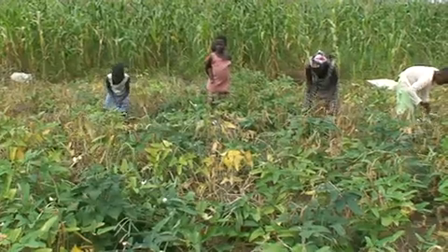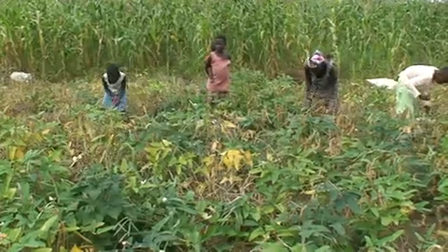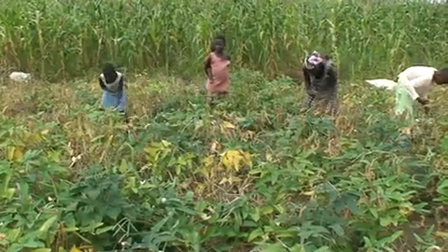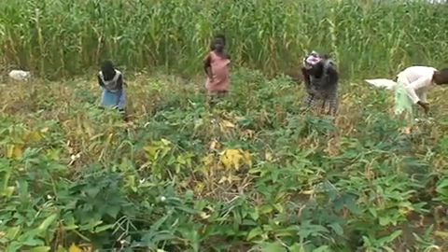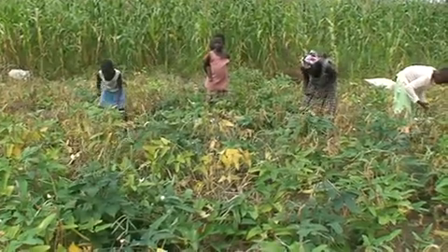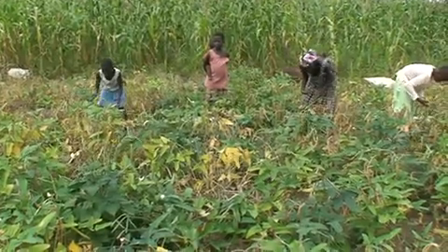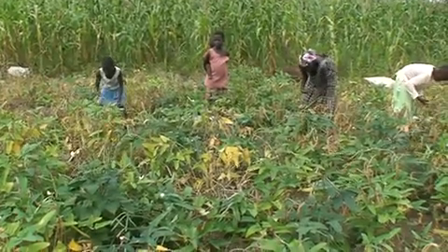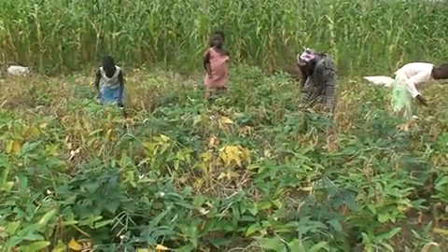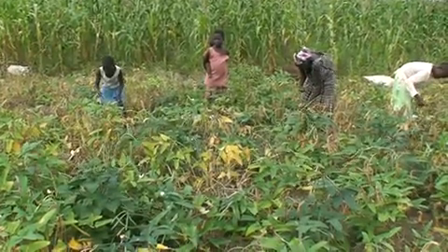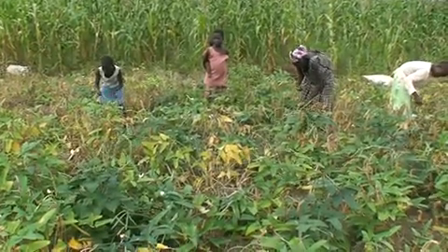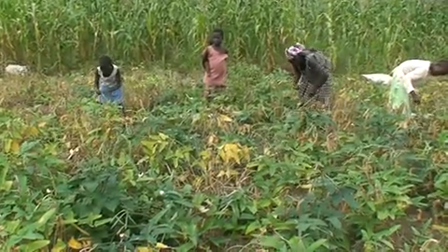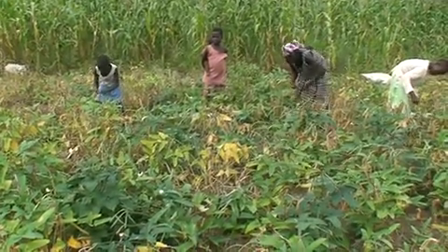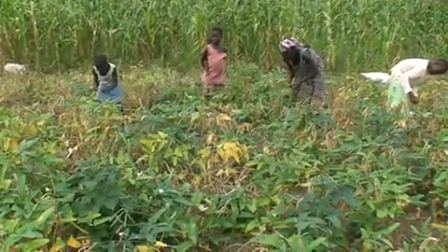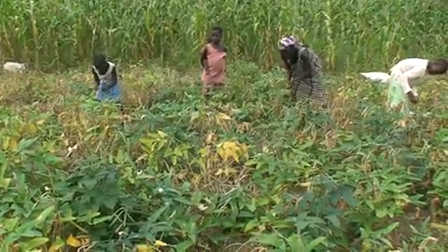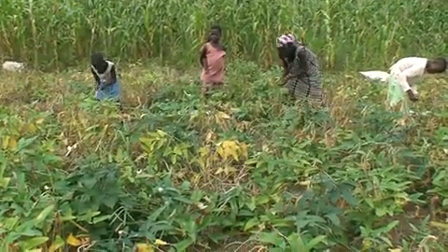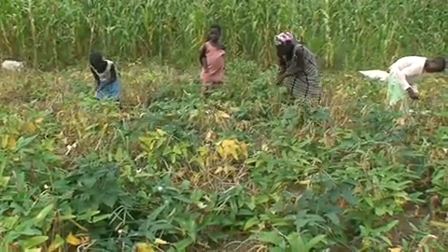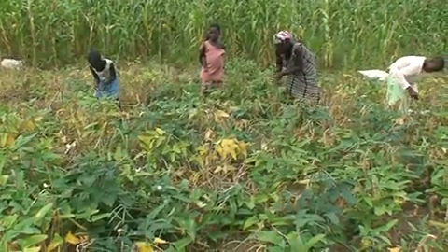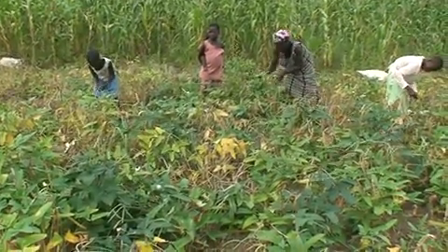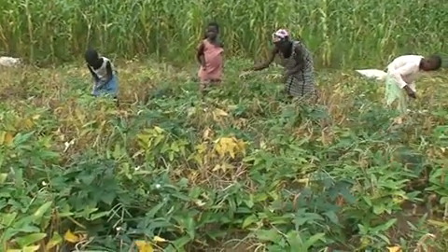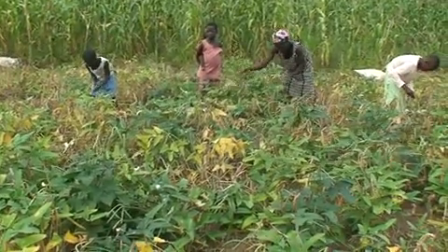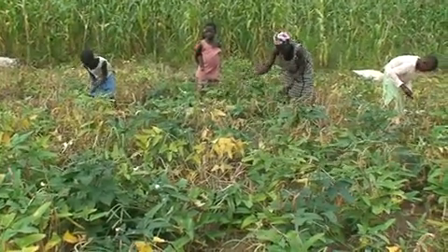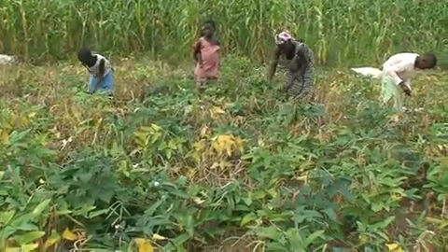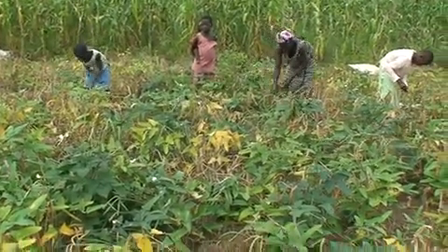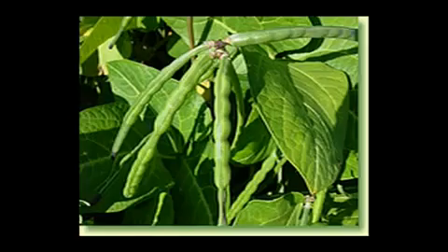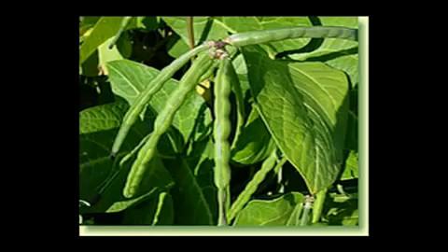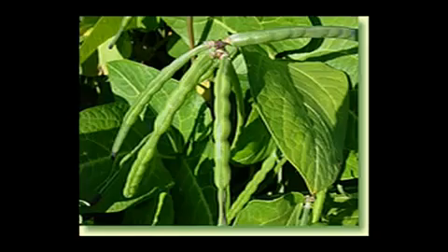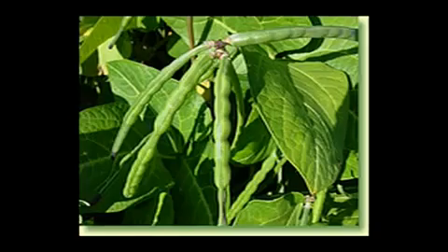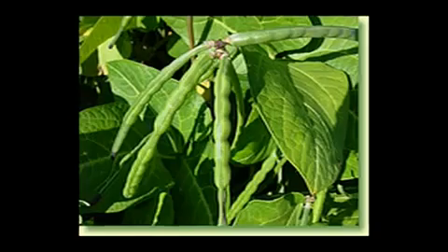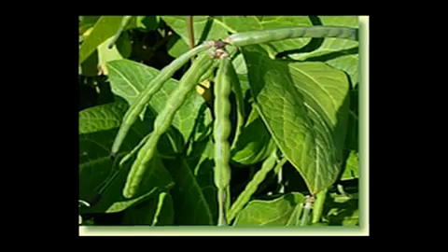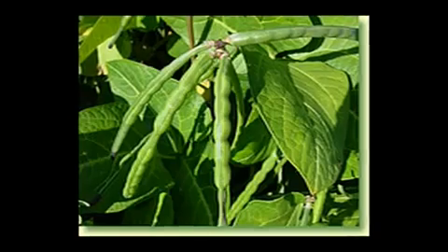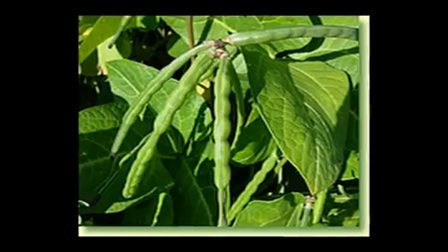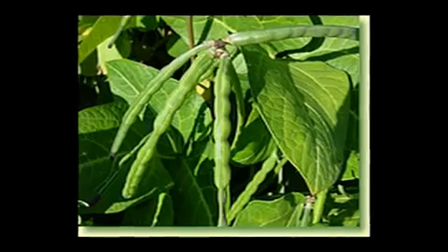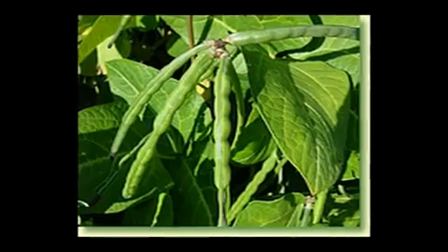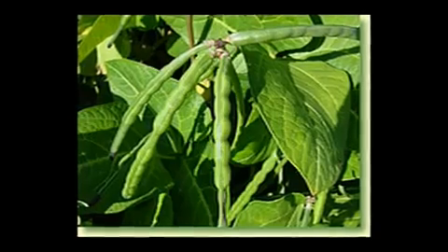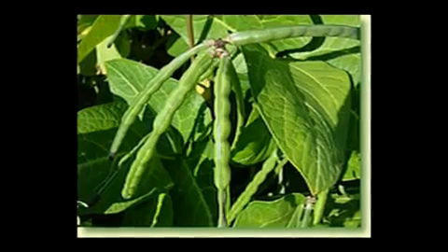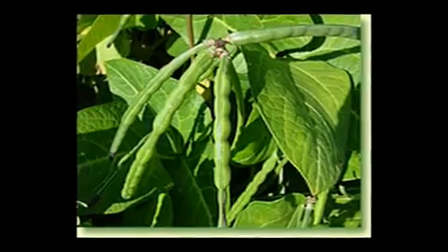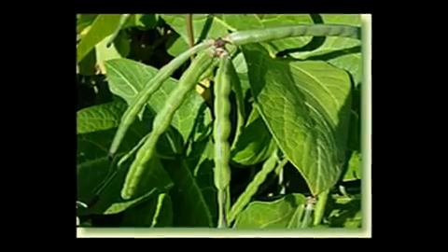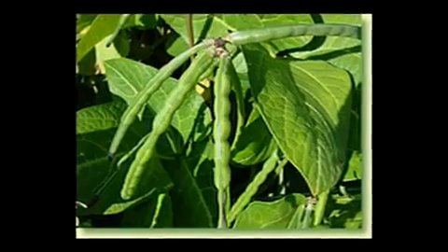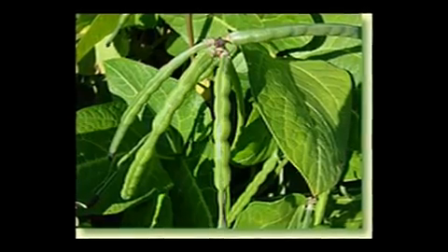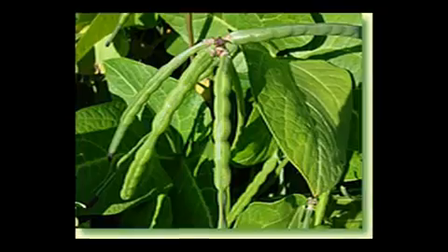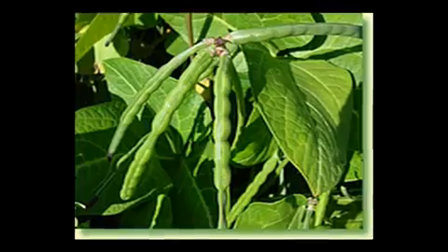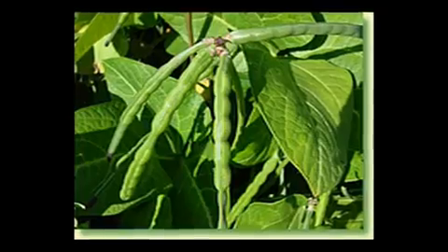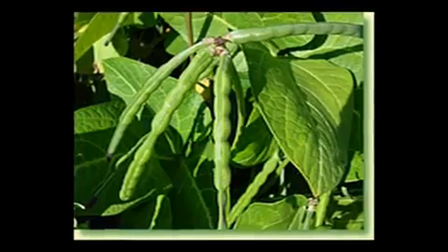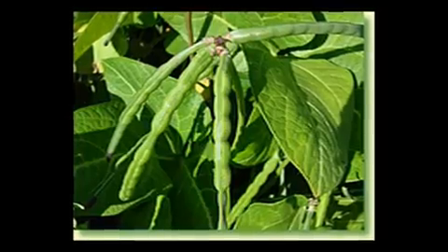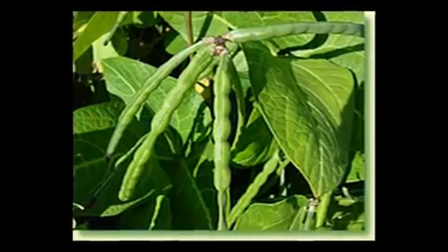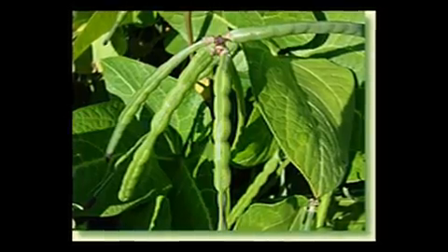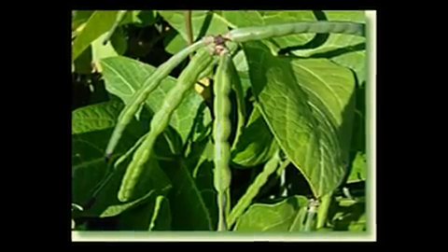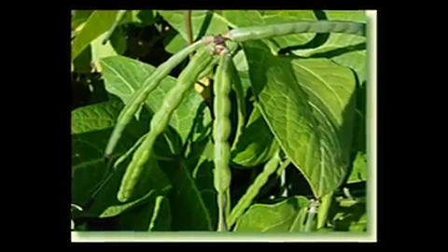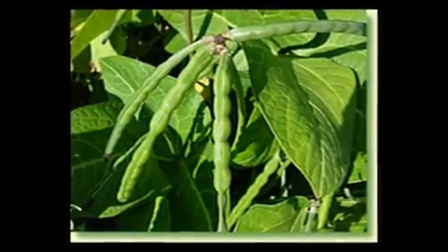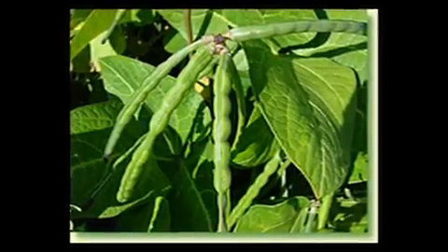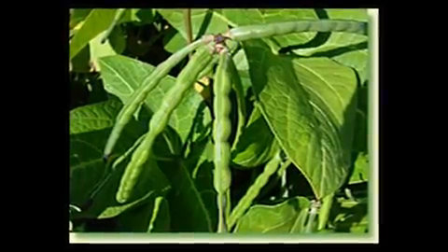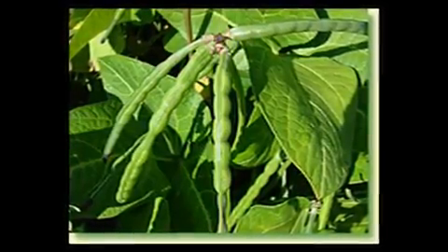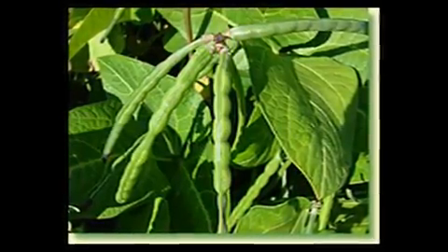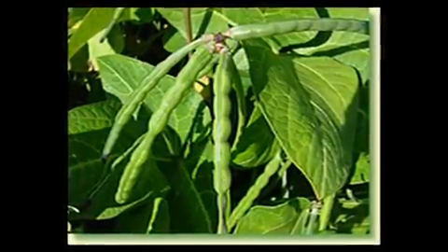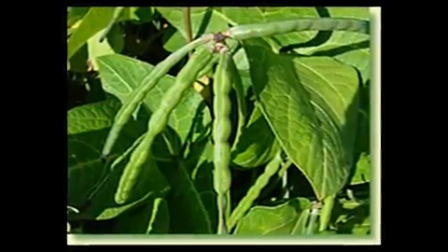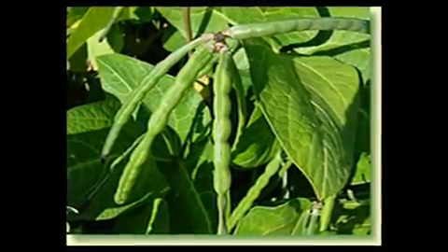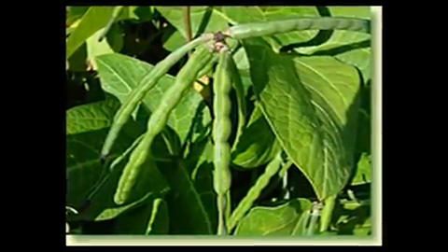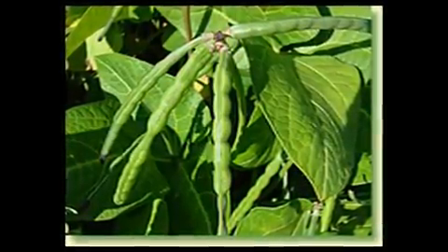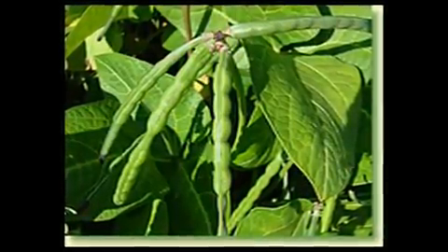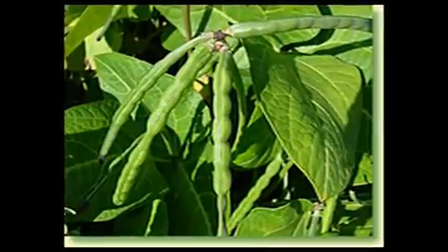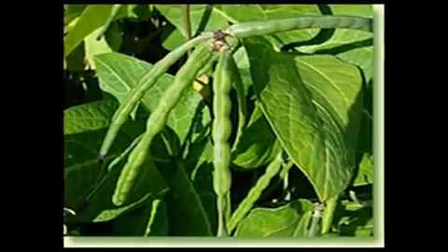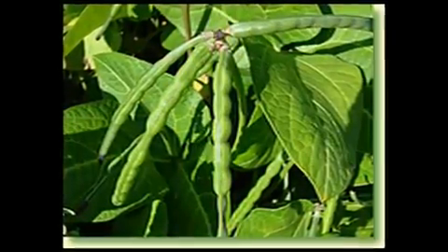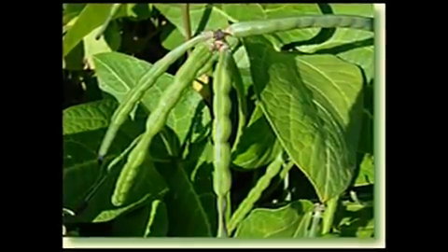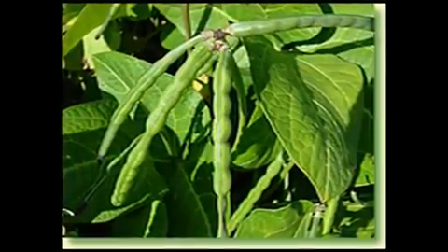Cowpea is also a source of cash income. The young leaves and mature pods are eaten as vegetables.